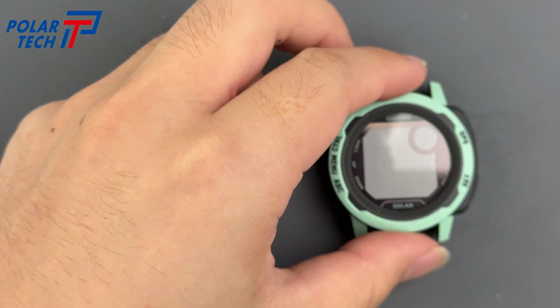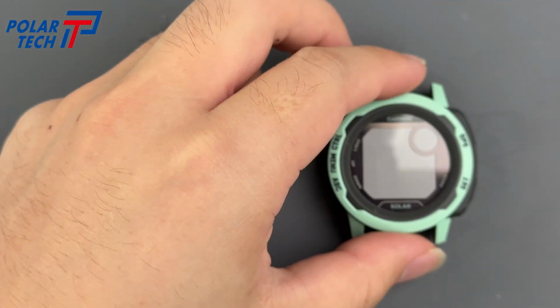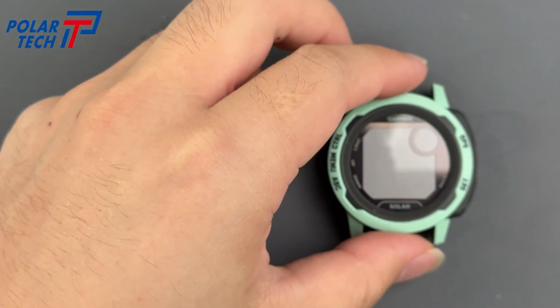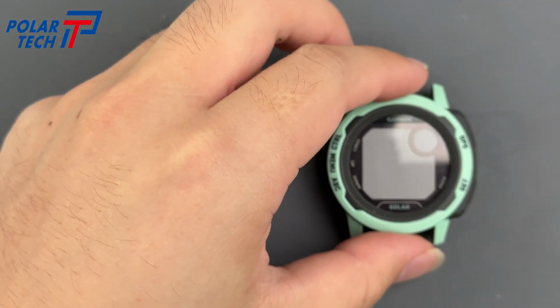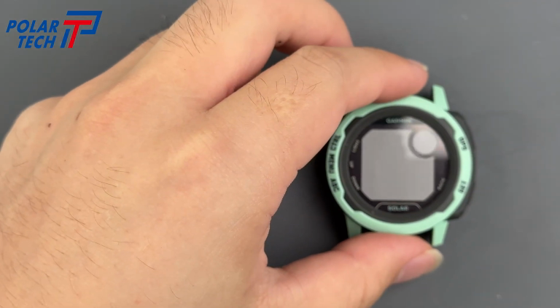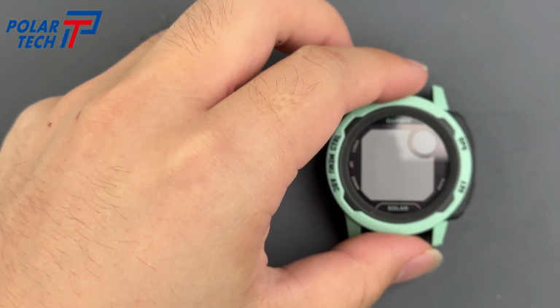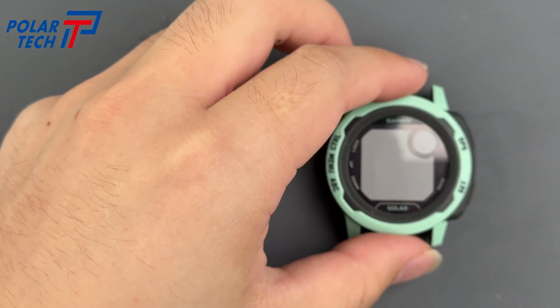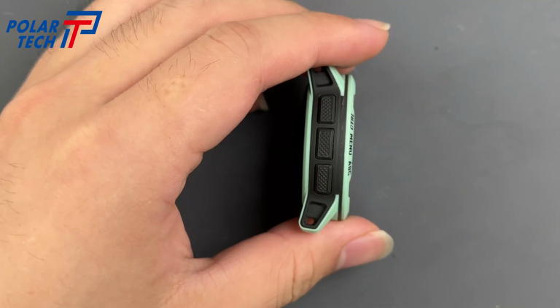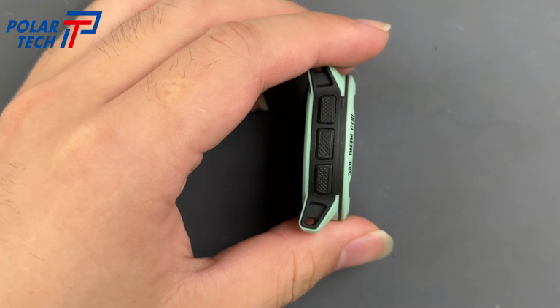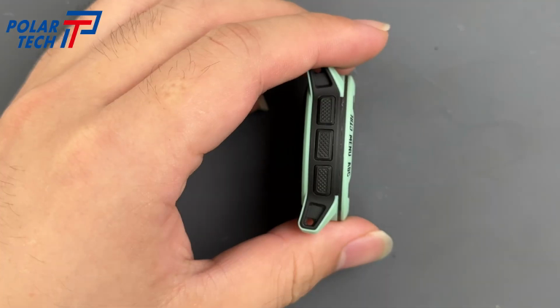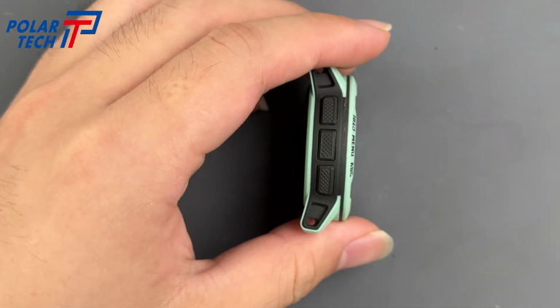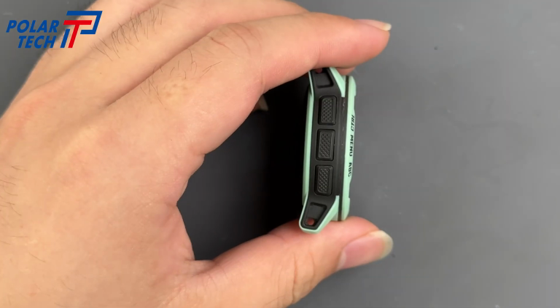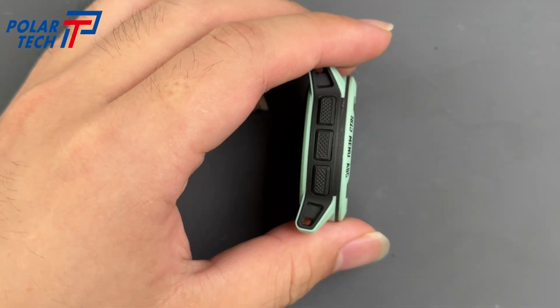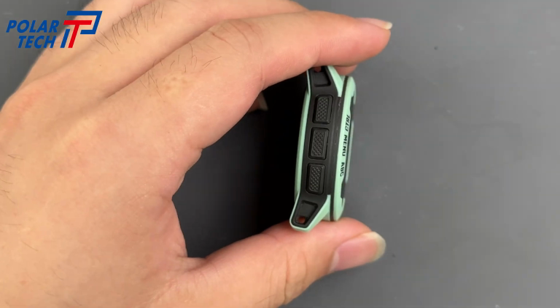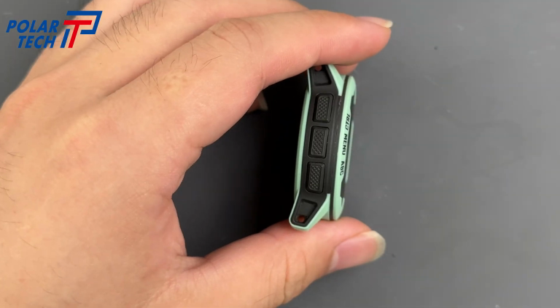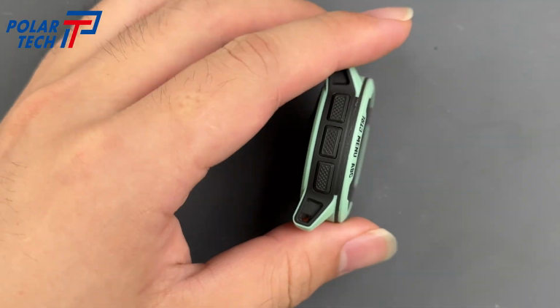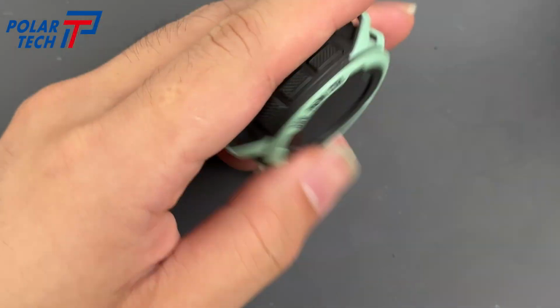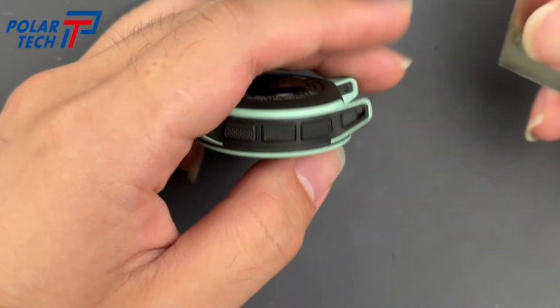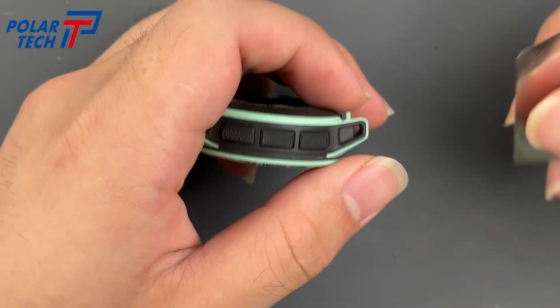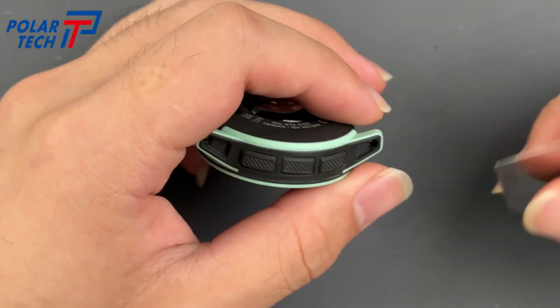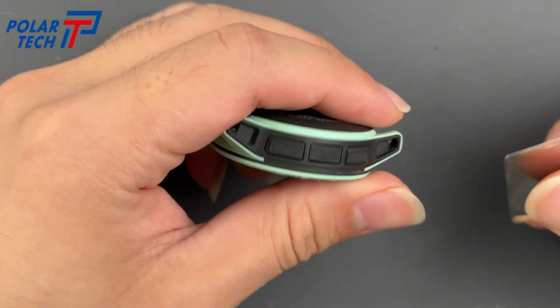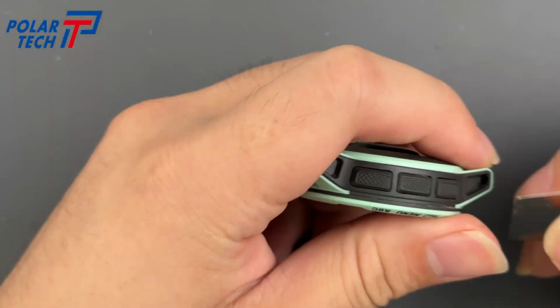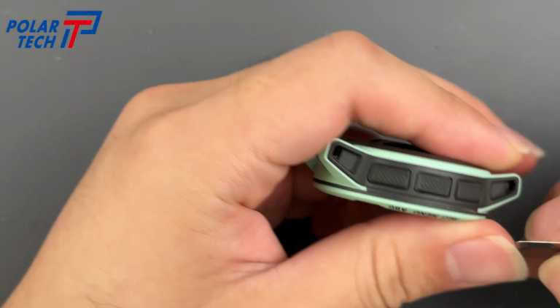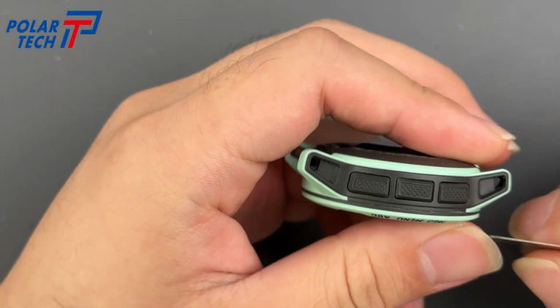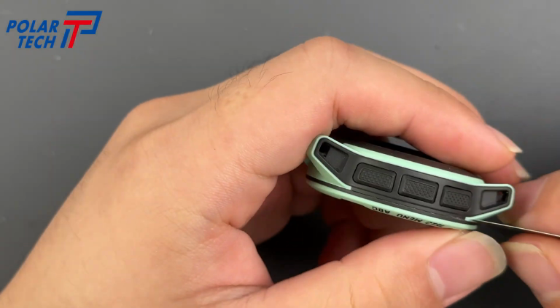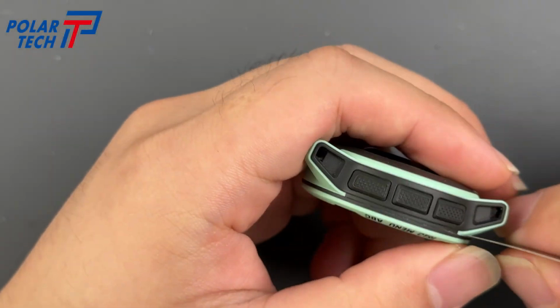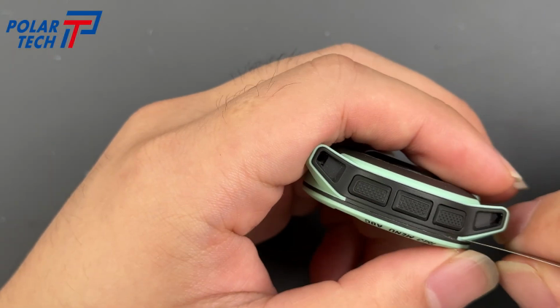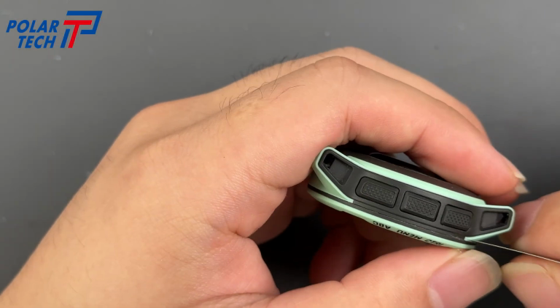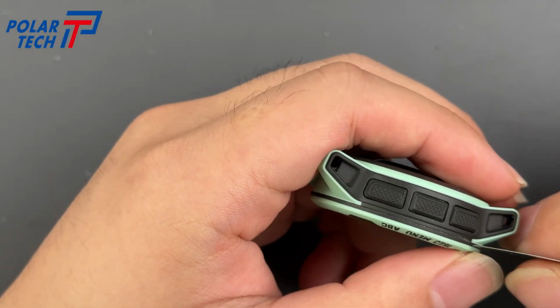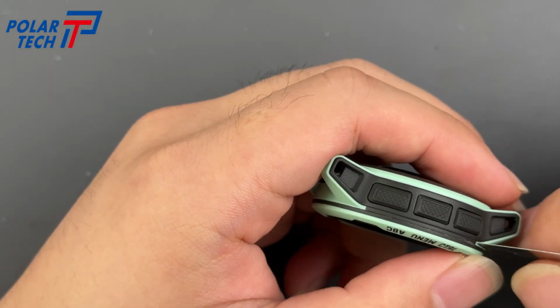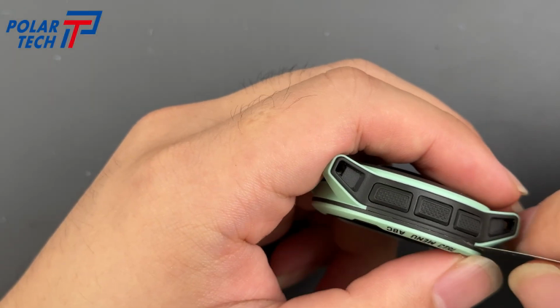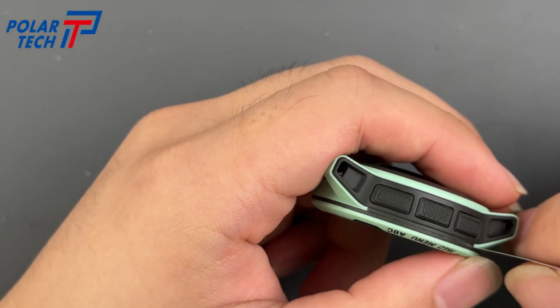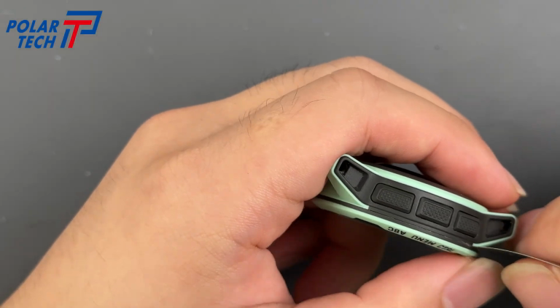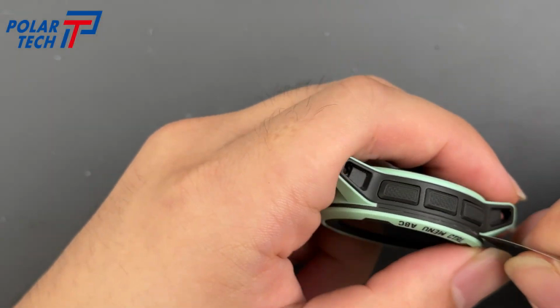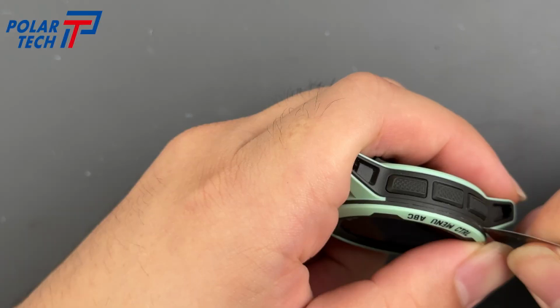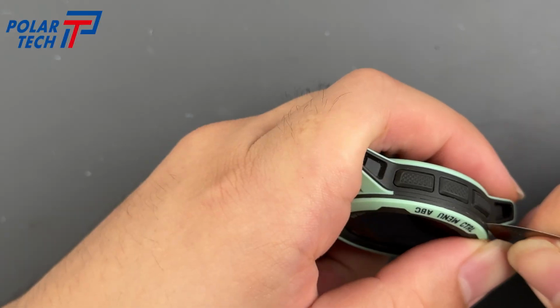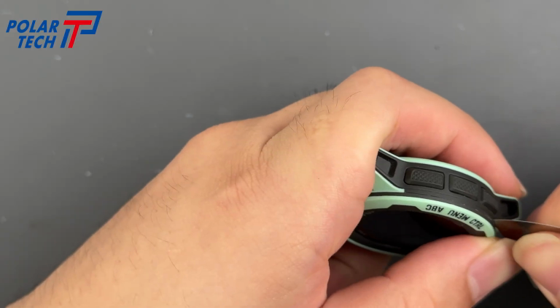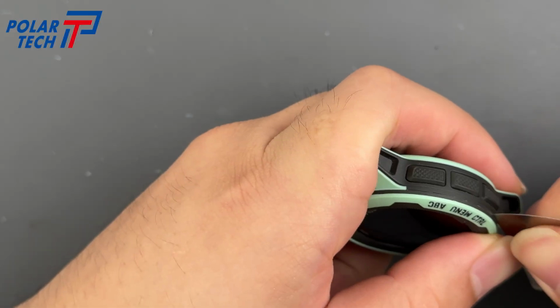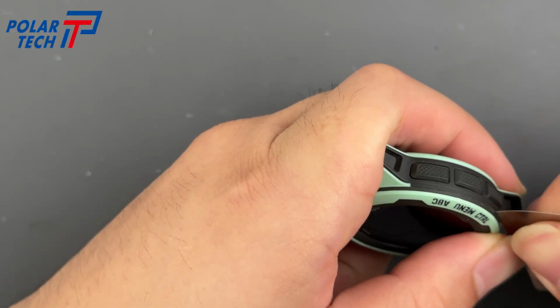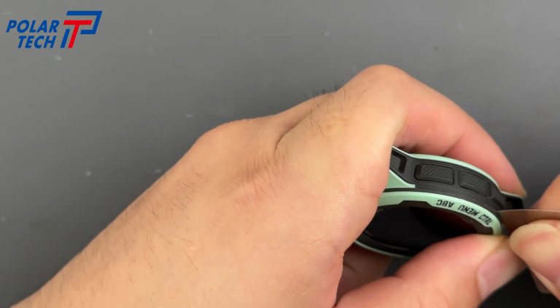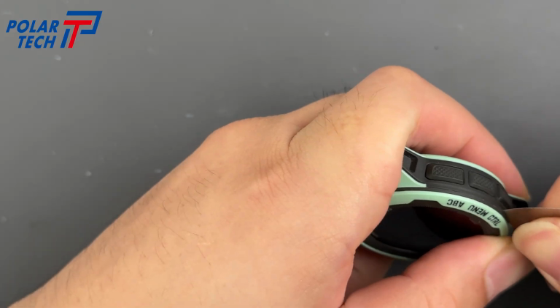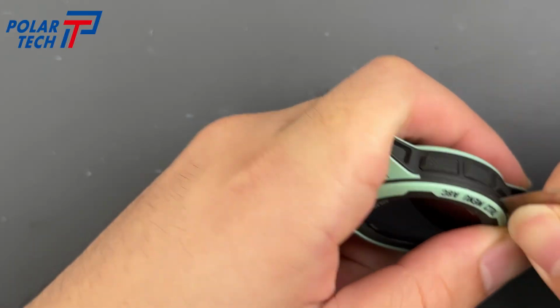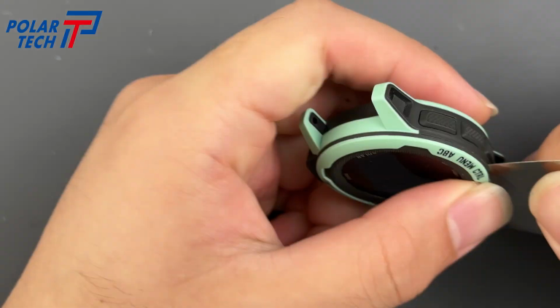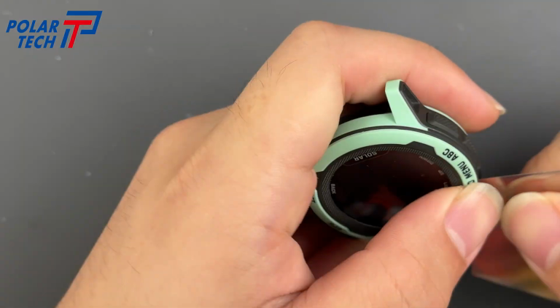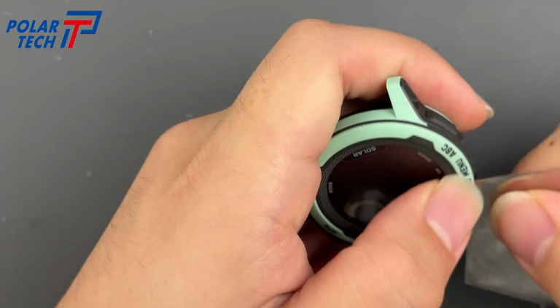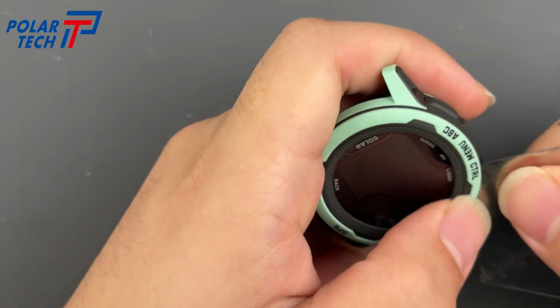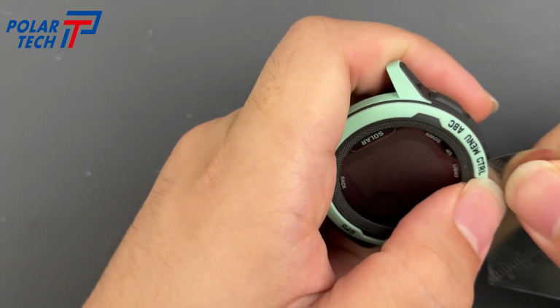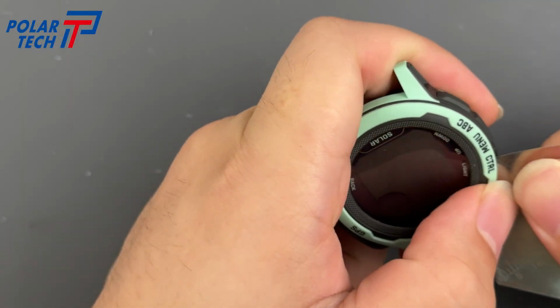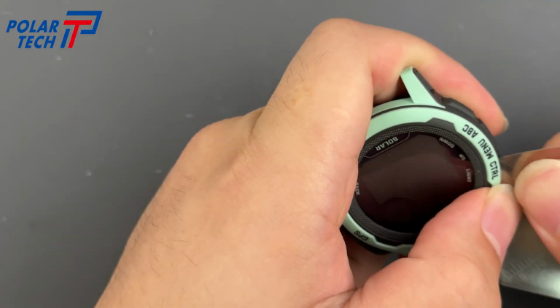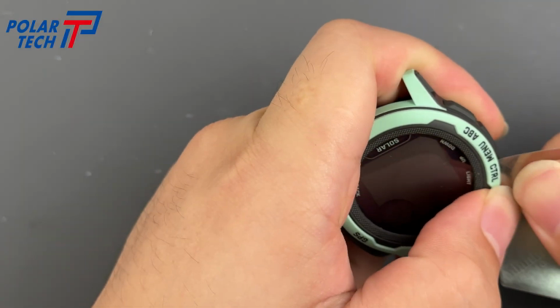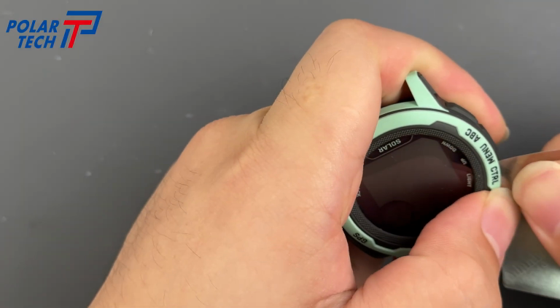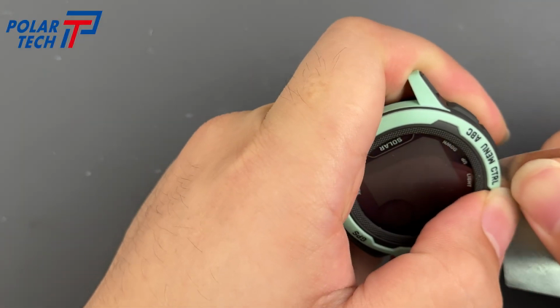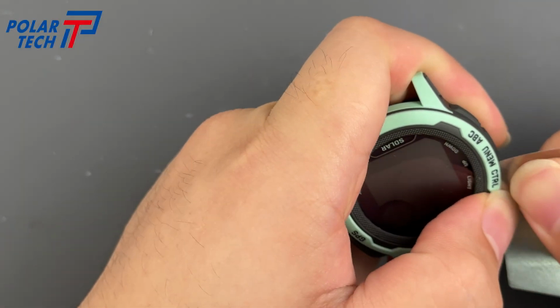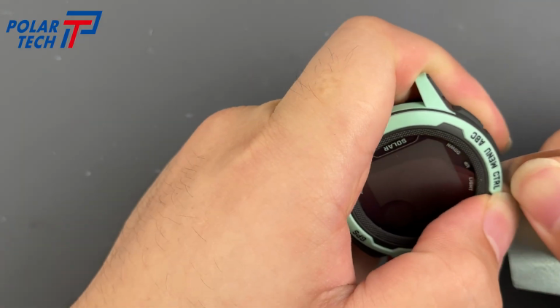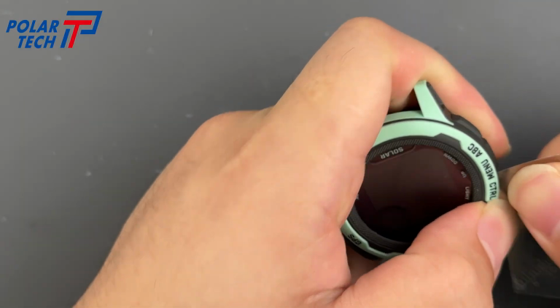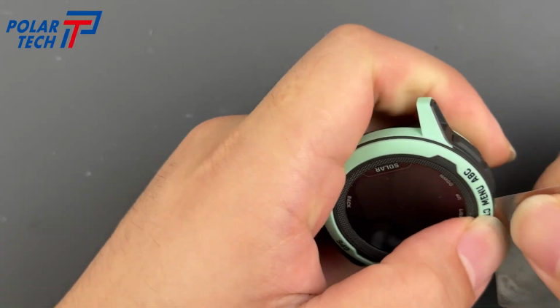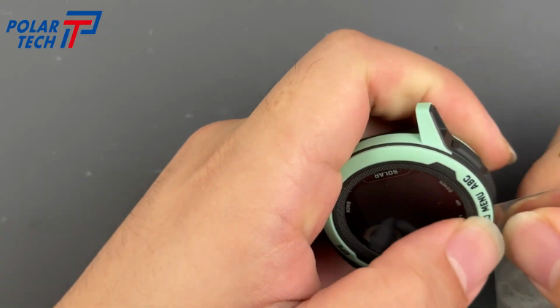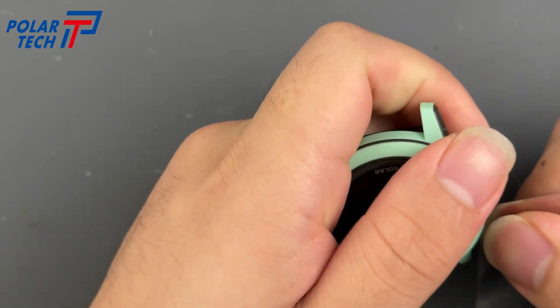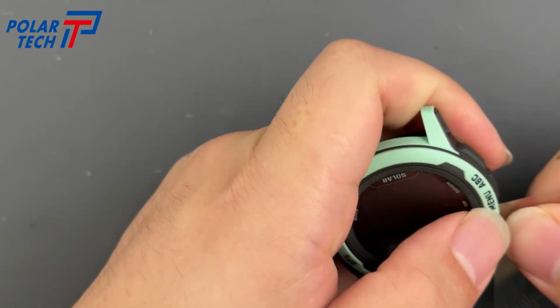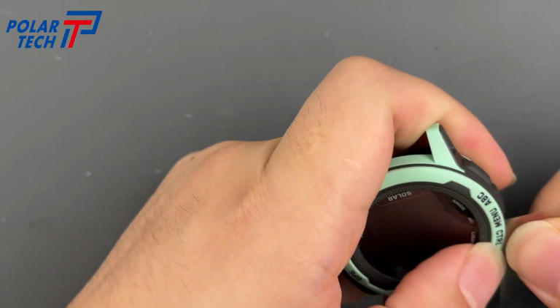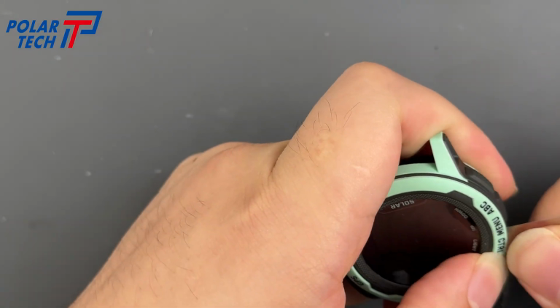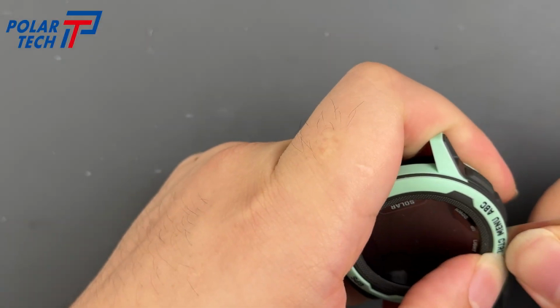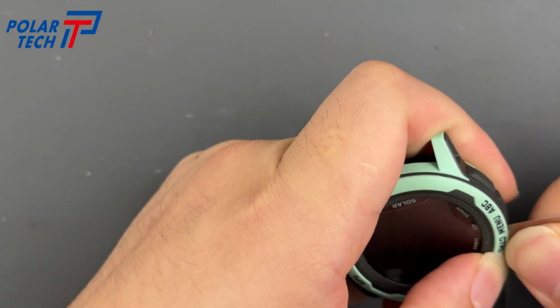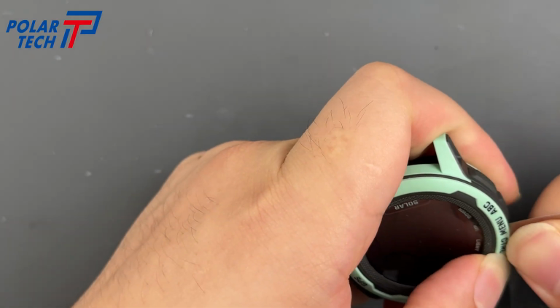Still no clear gap. Keep sliding the tool around another time.